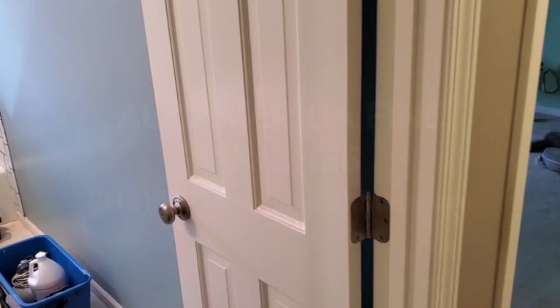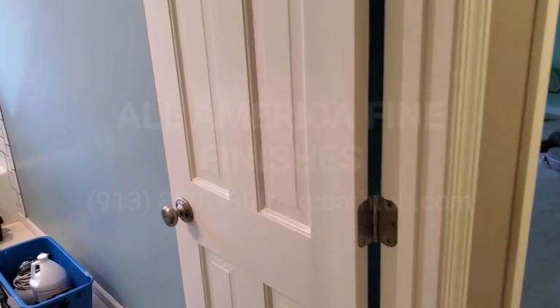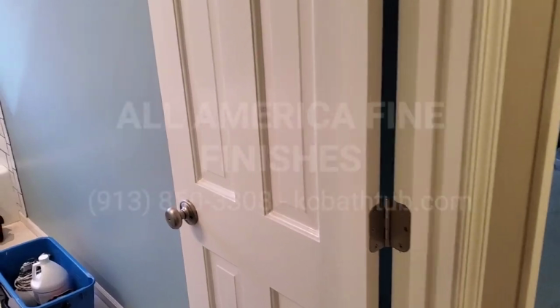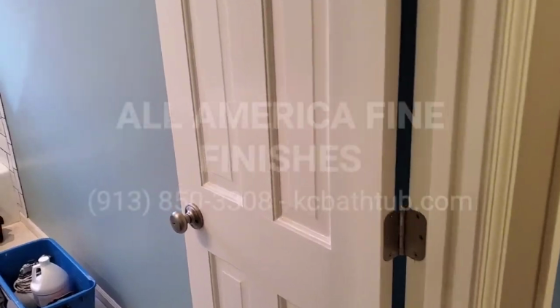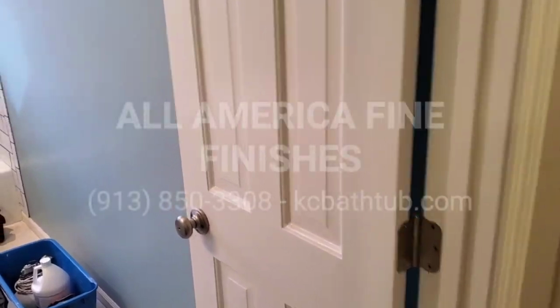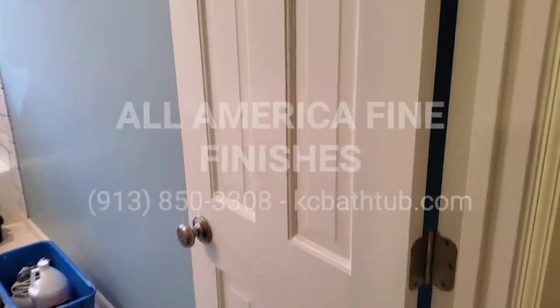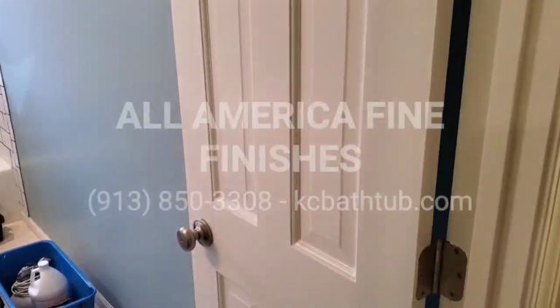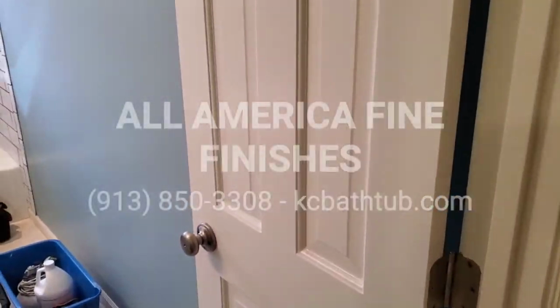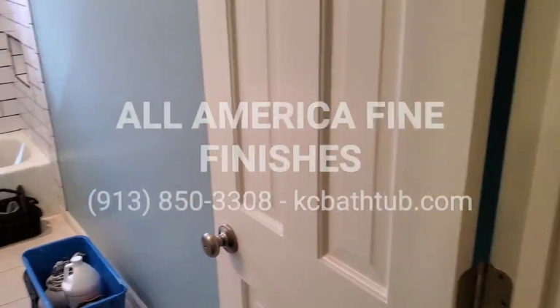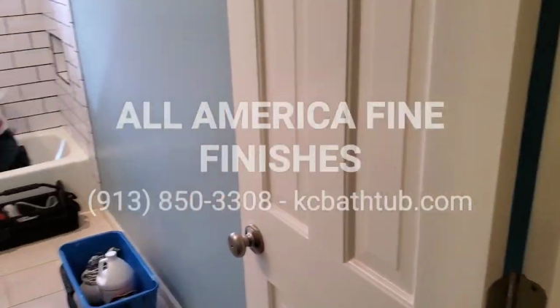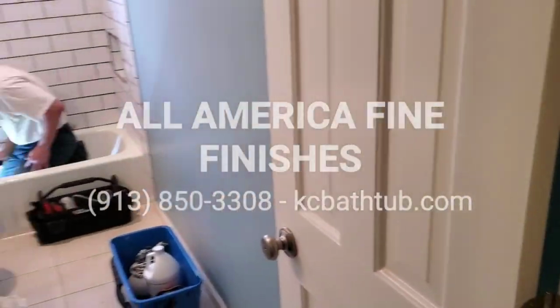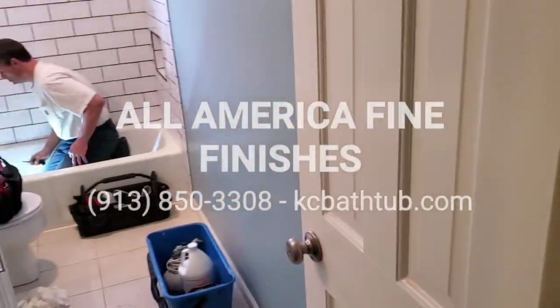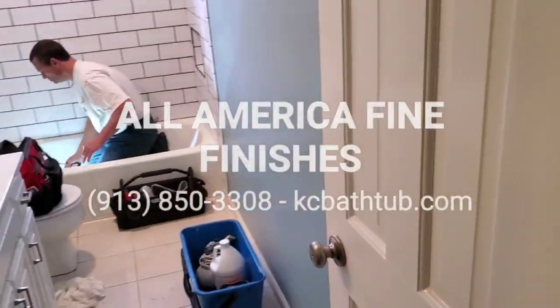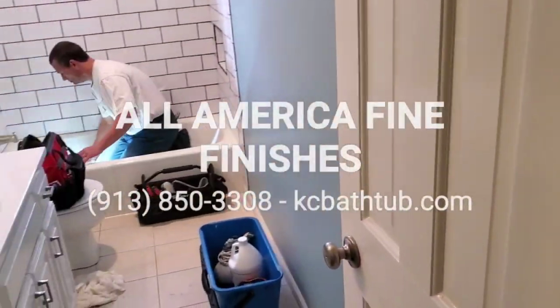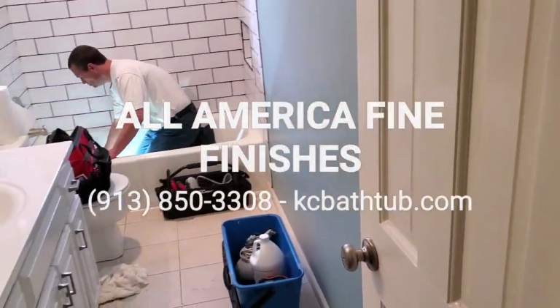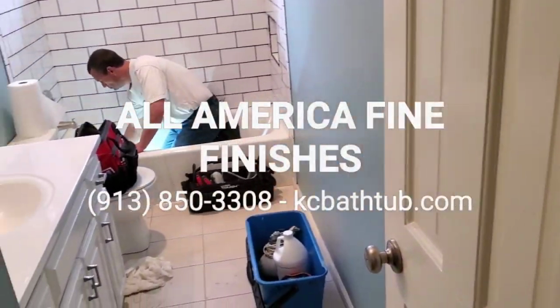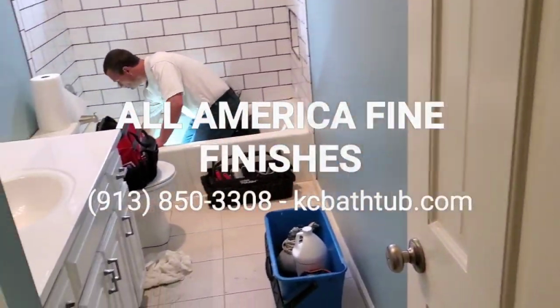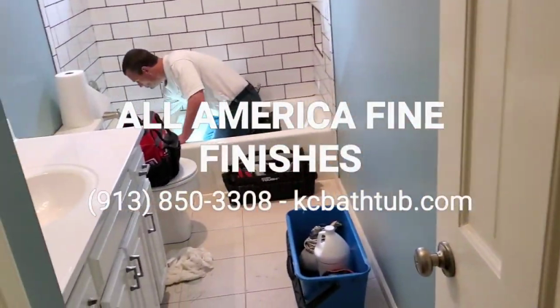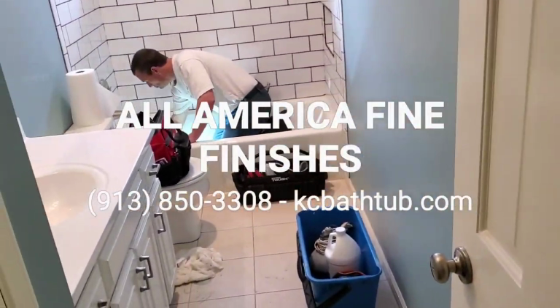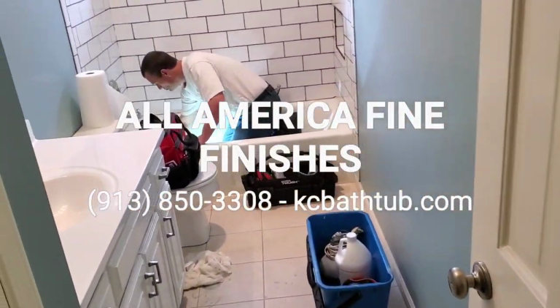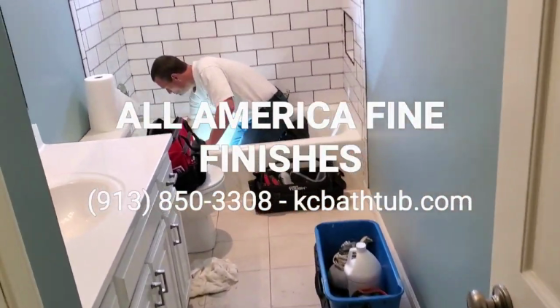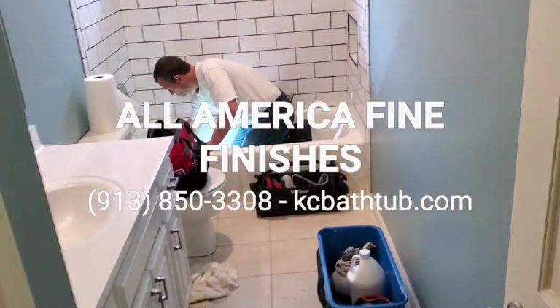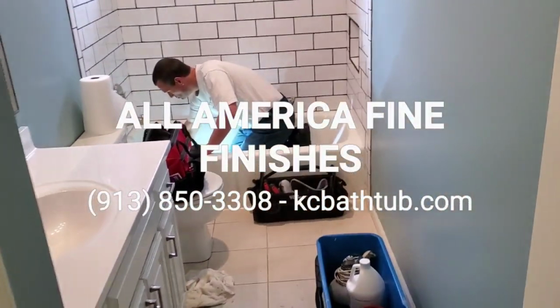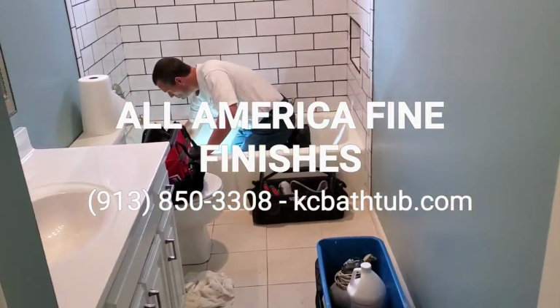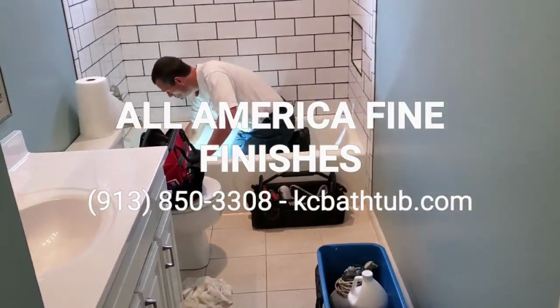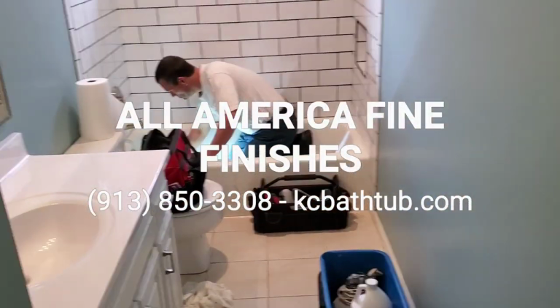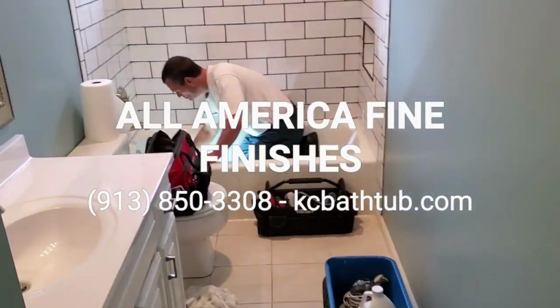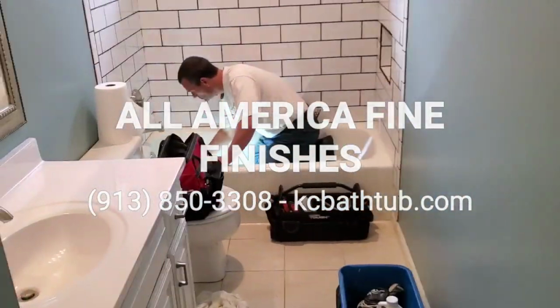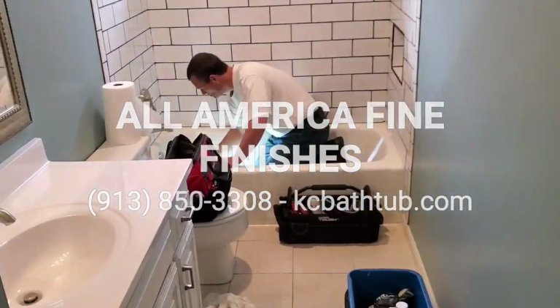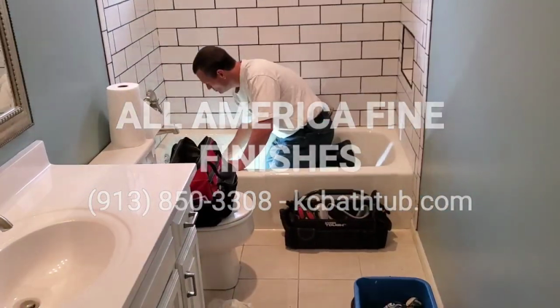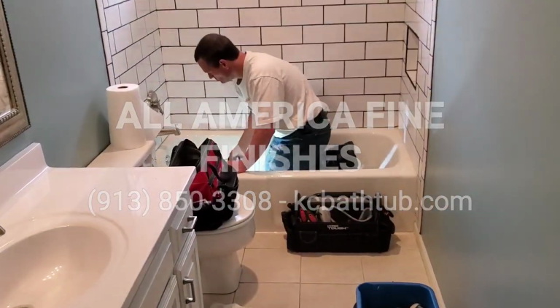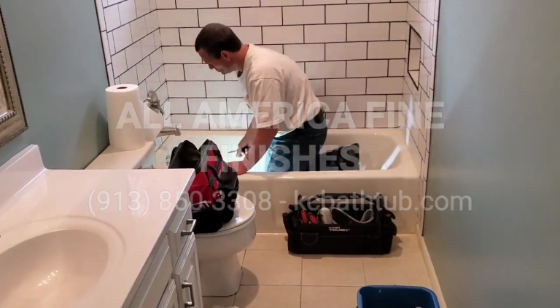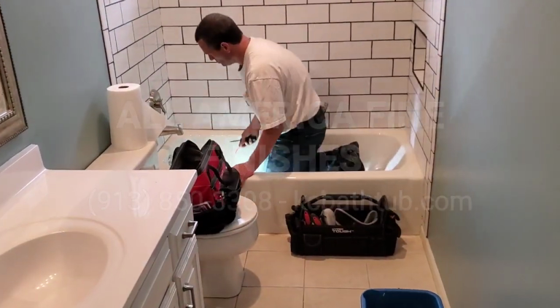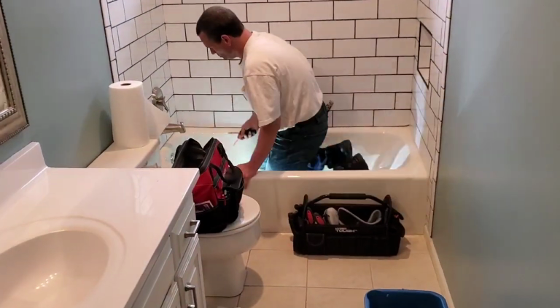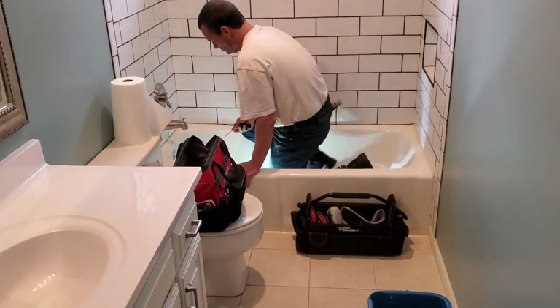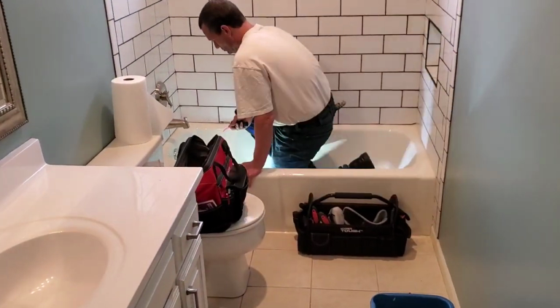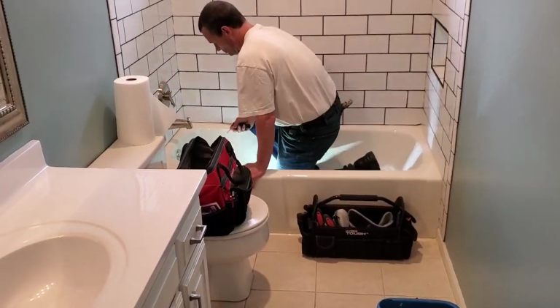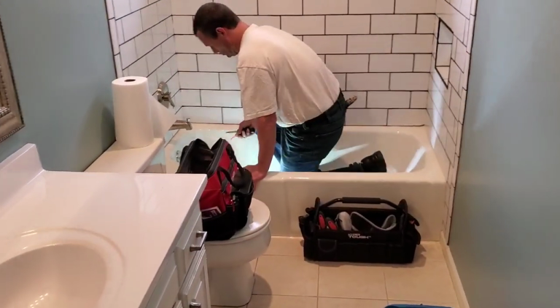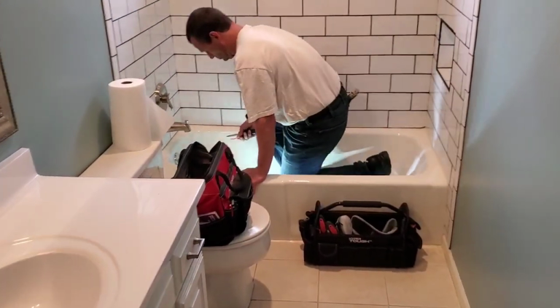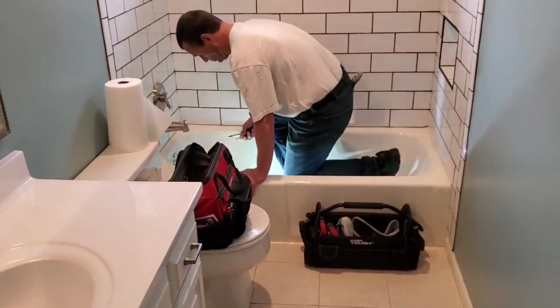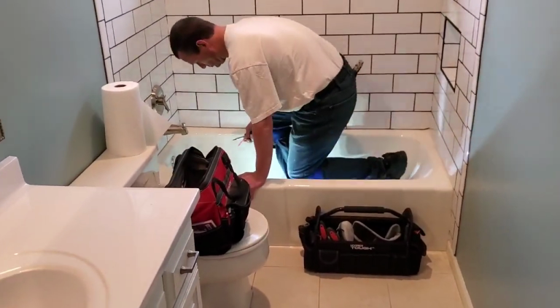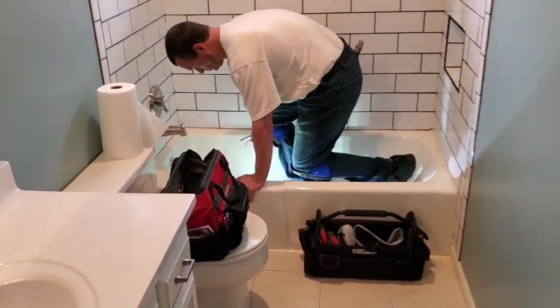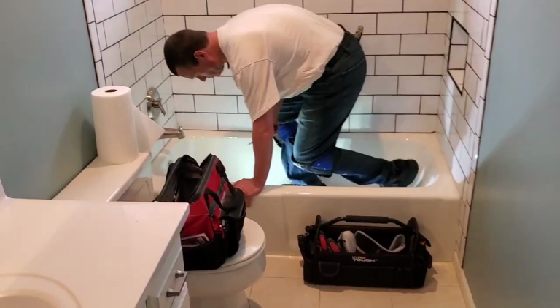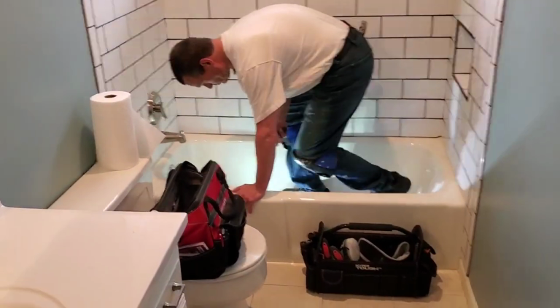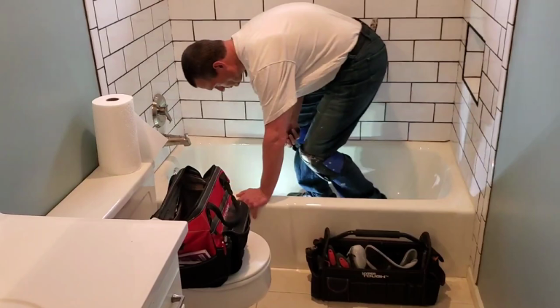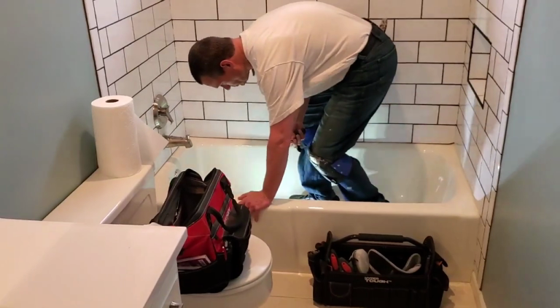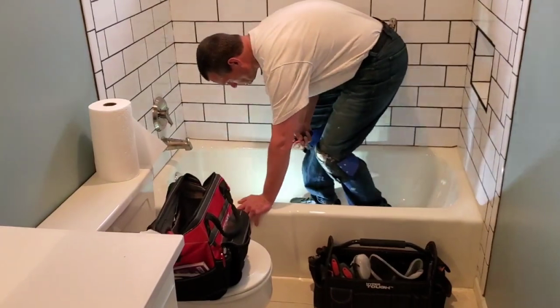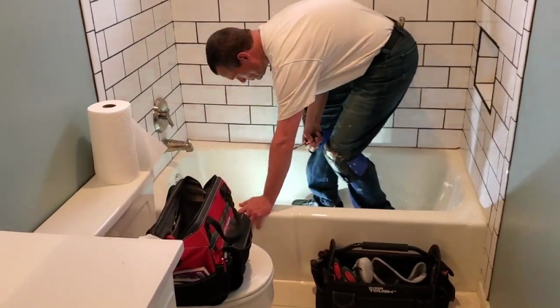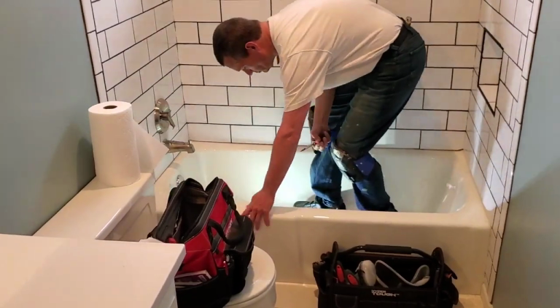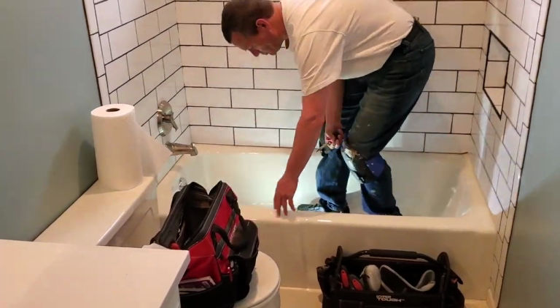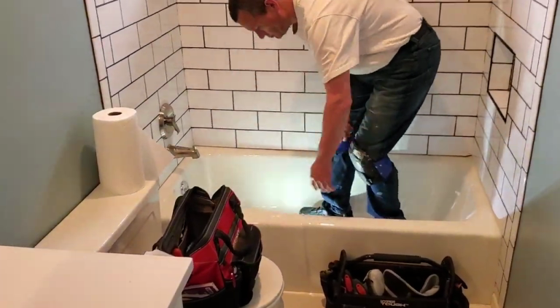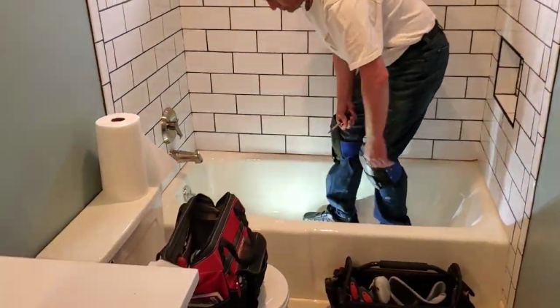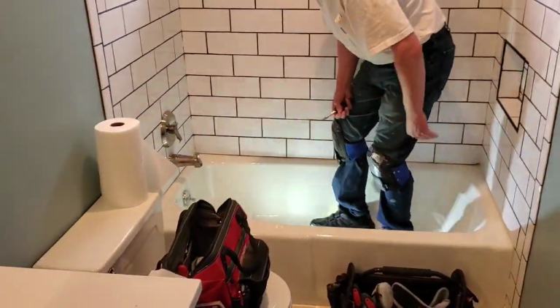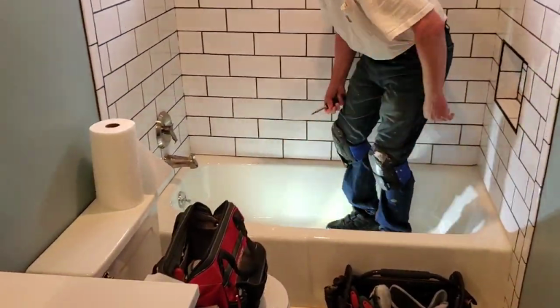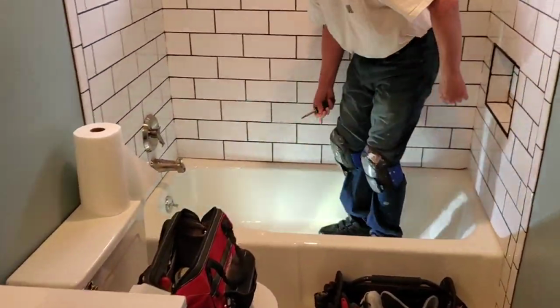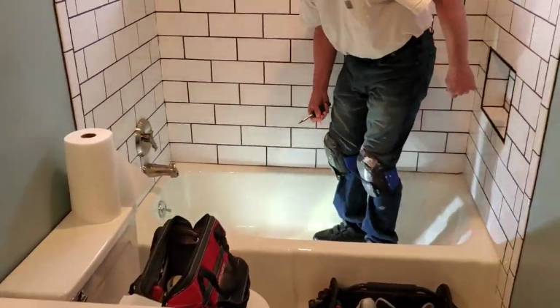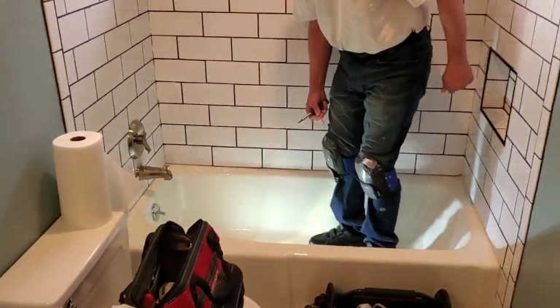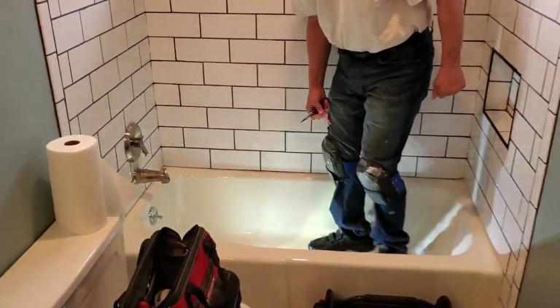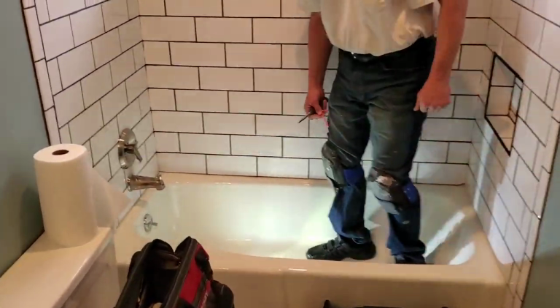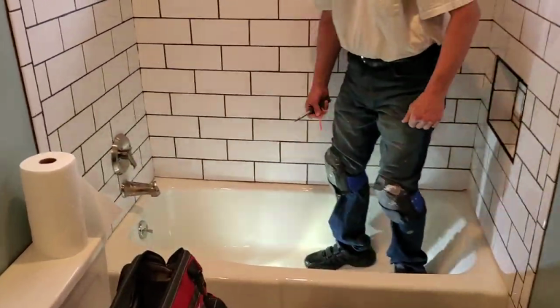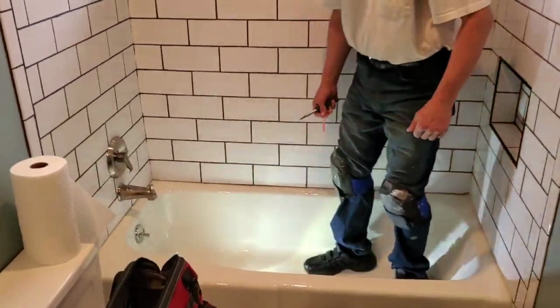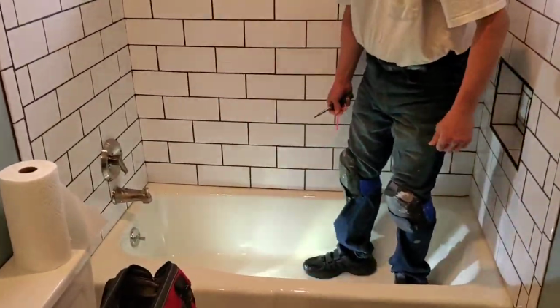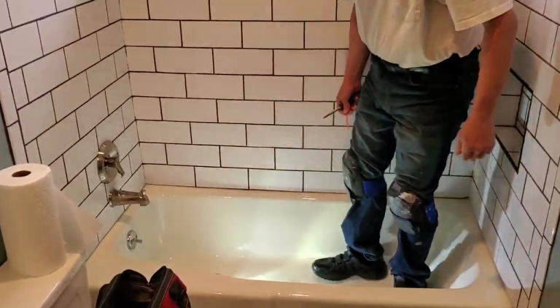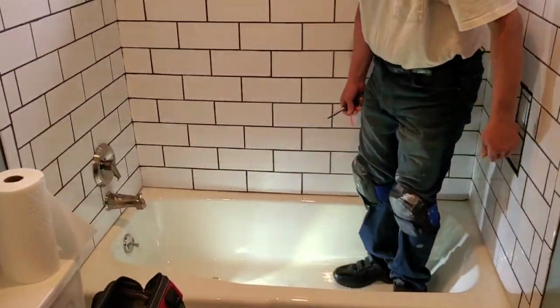It's Ken Wilshire, All-America Fine Finishes, 913-850-3308, KCBatTub.com.